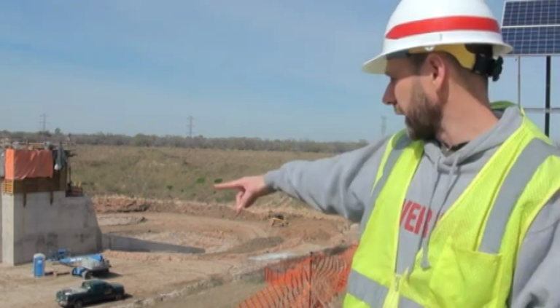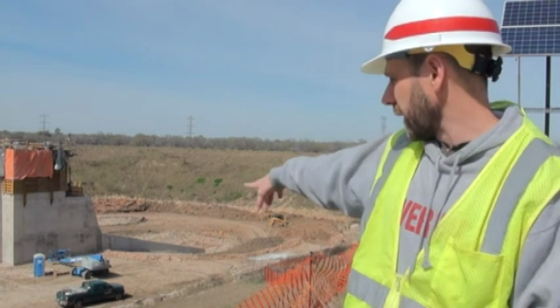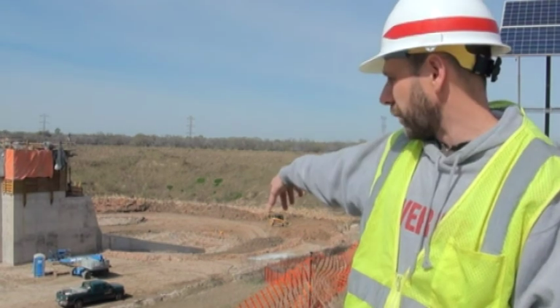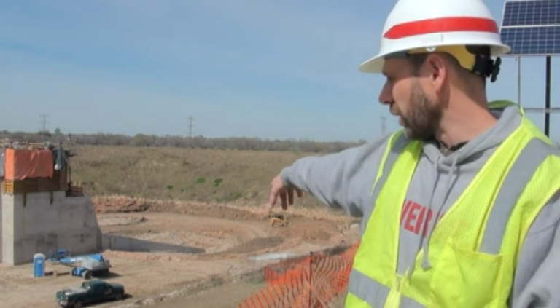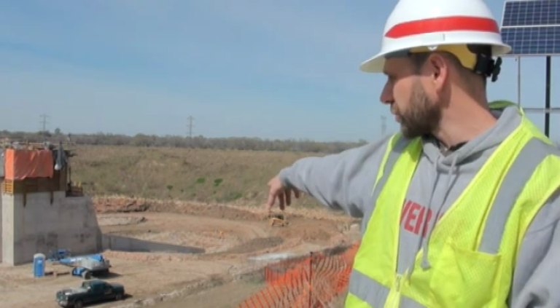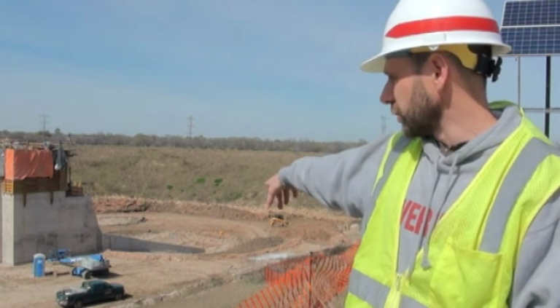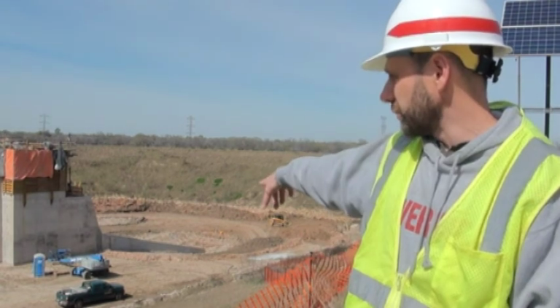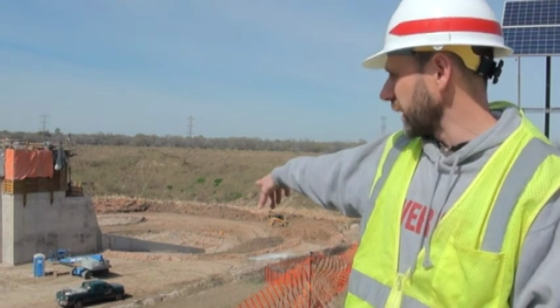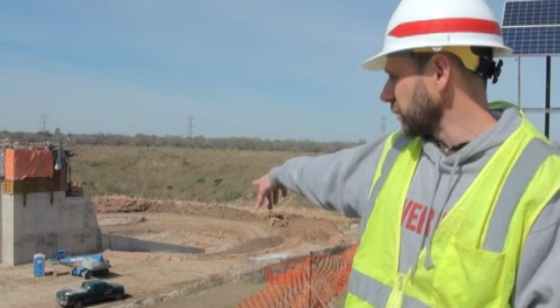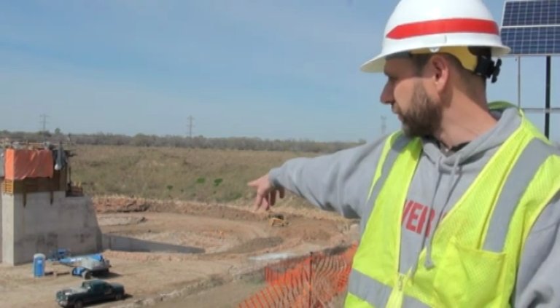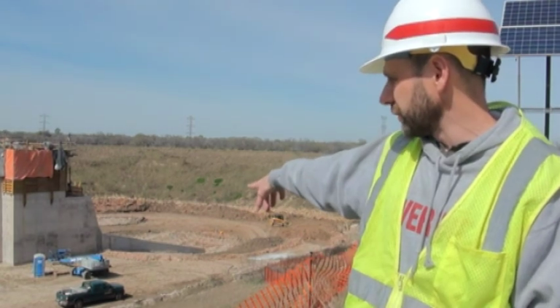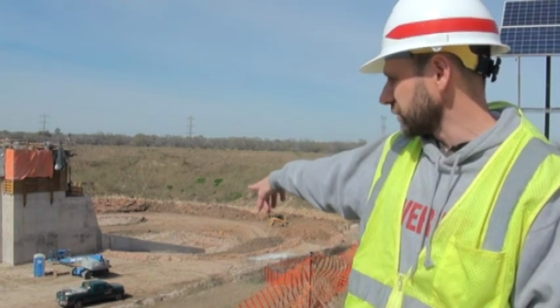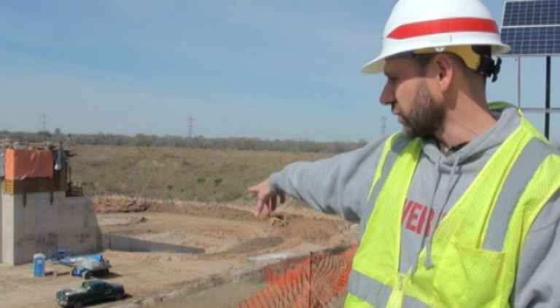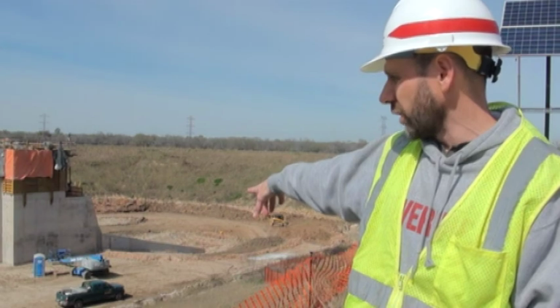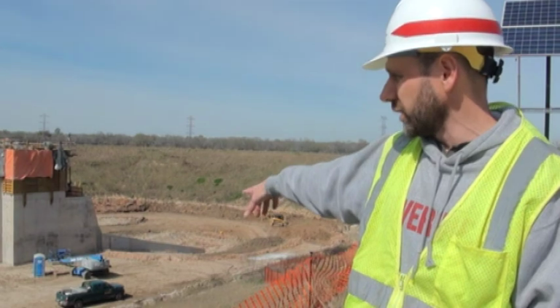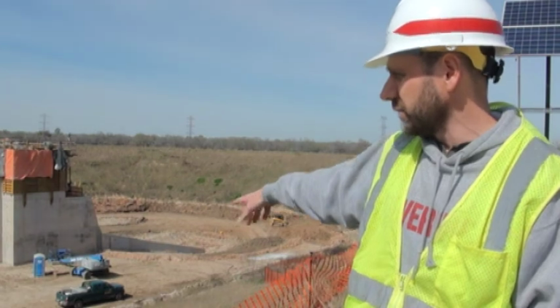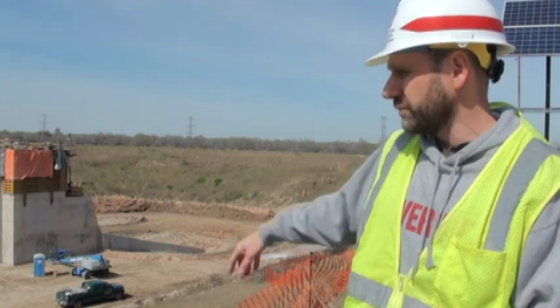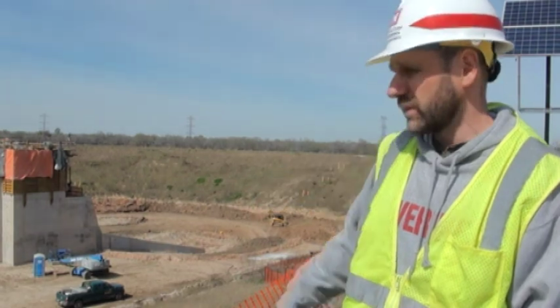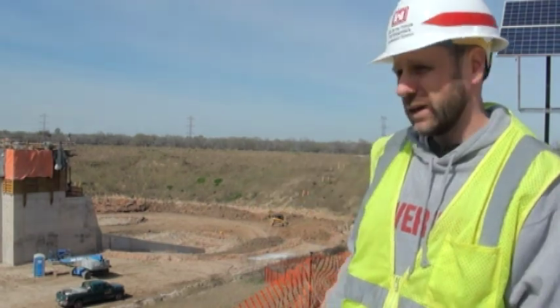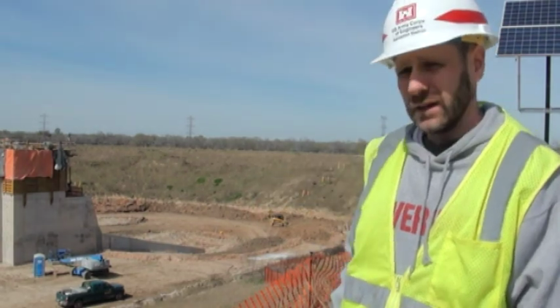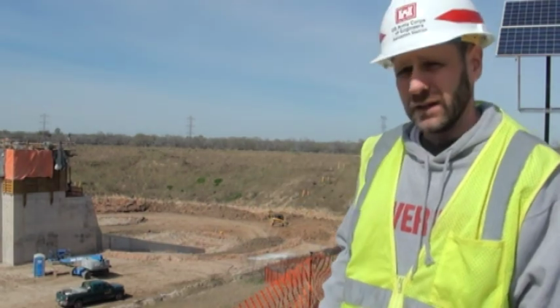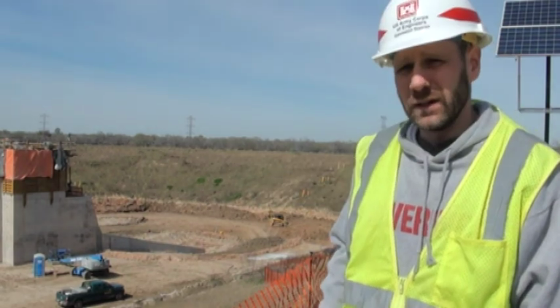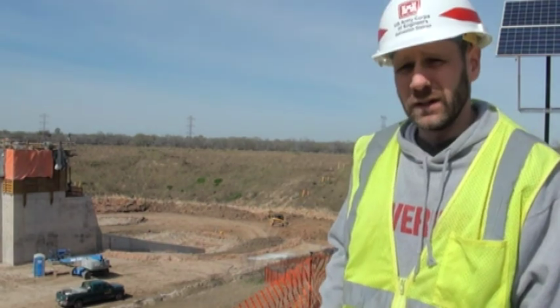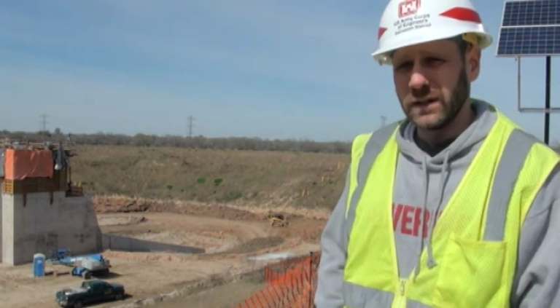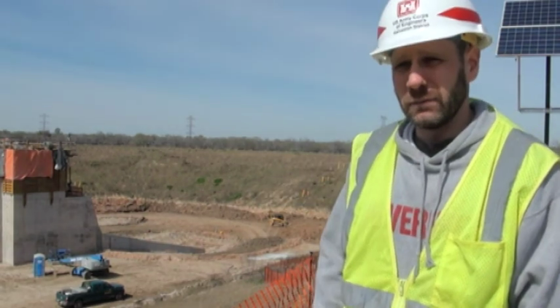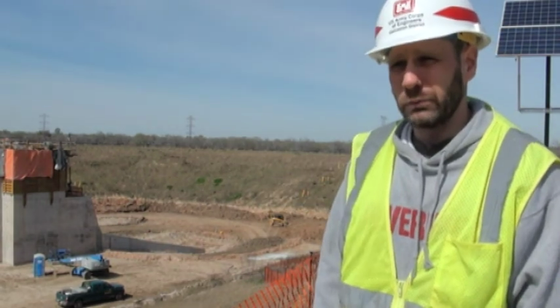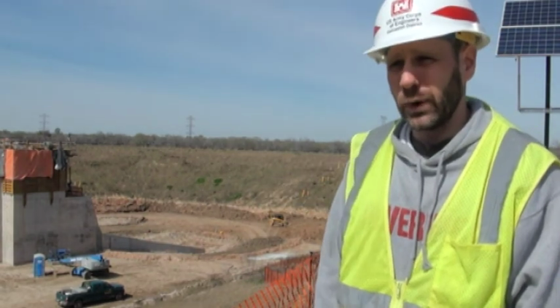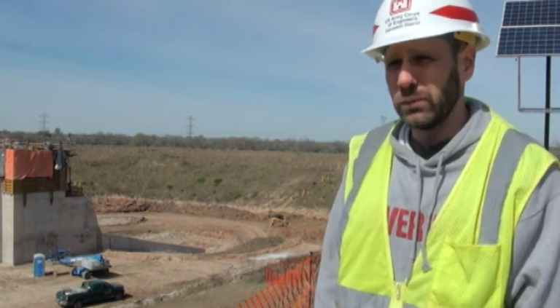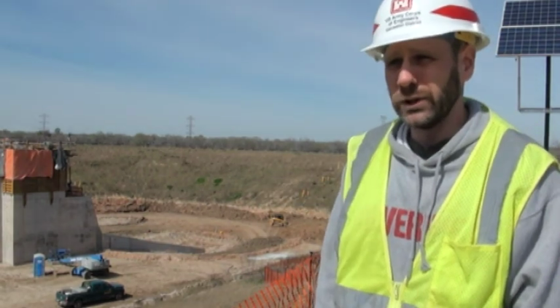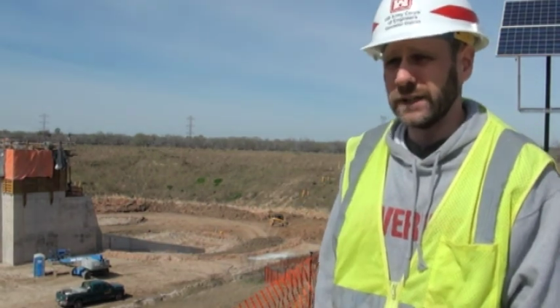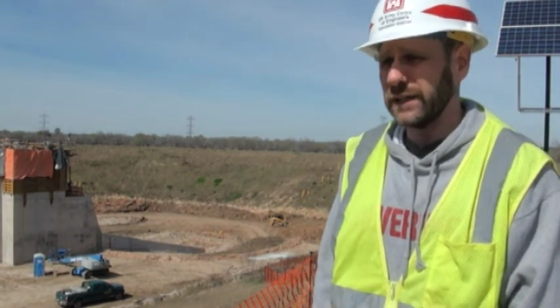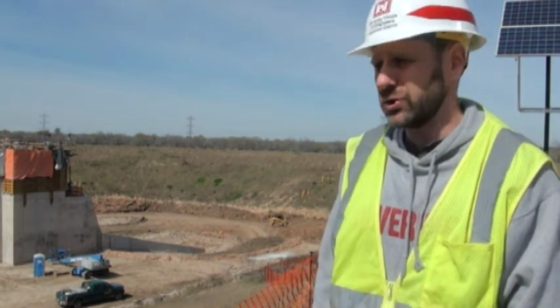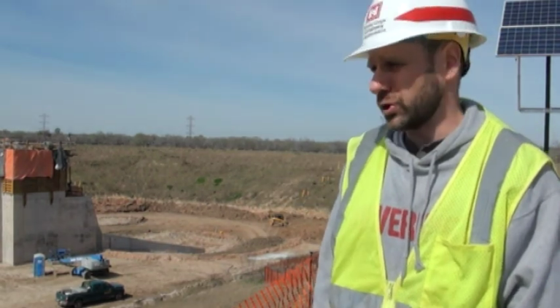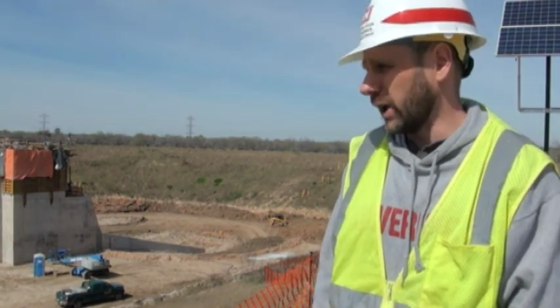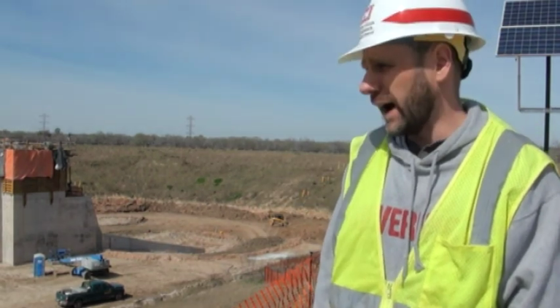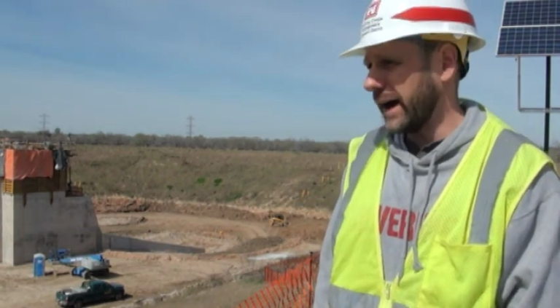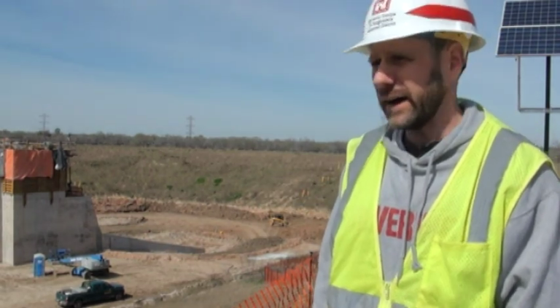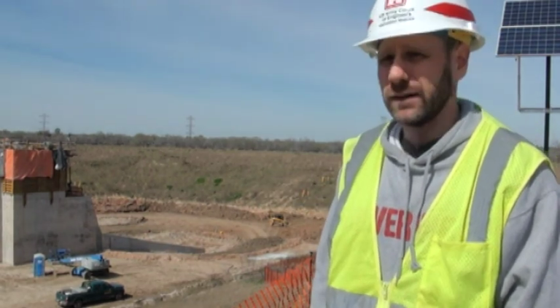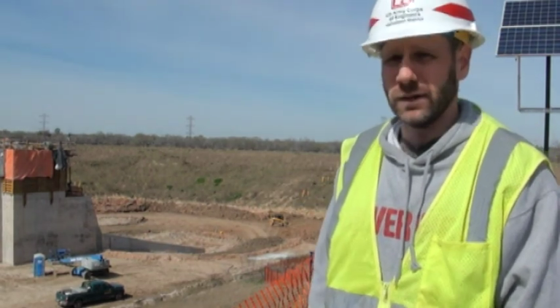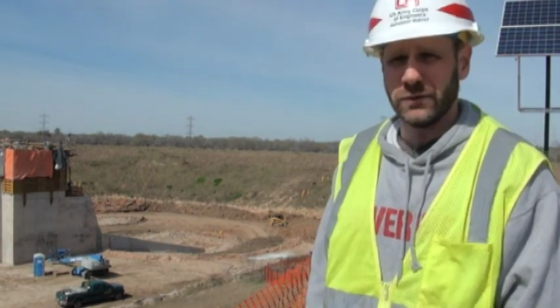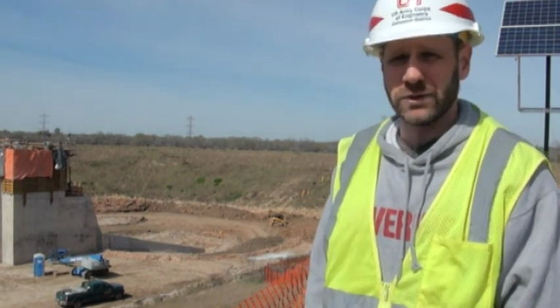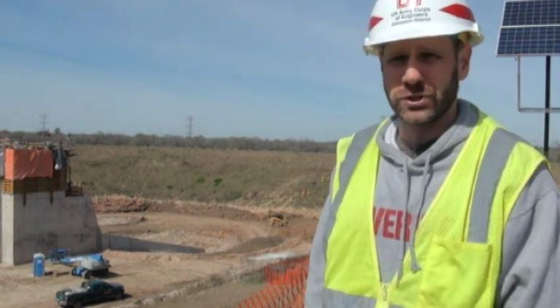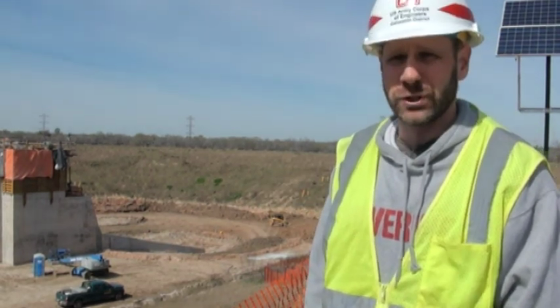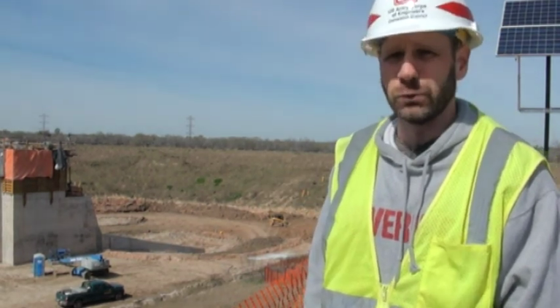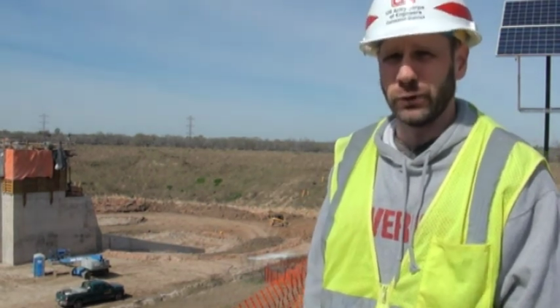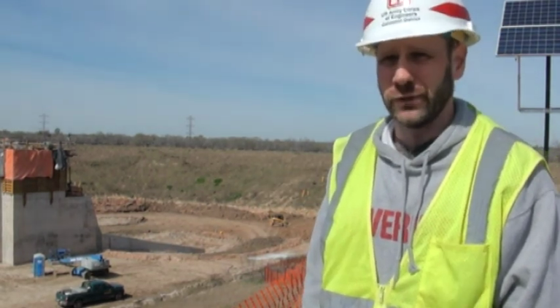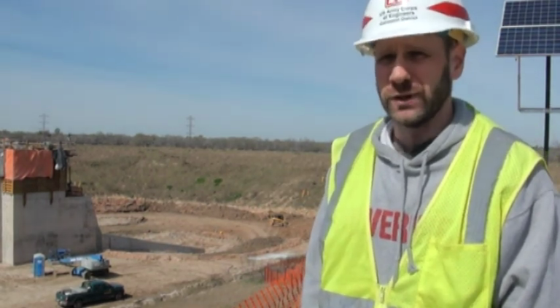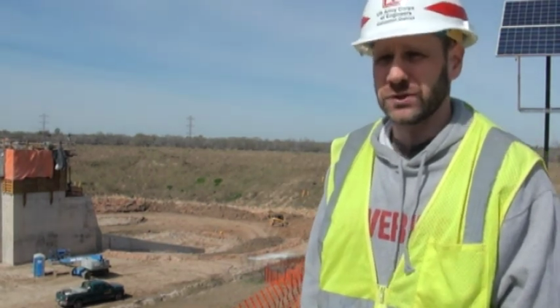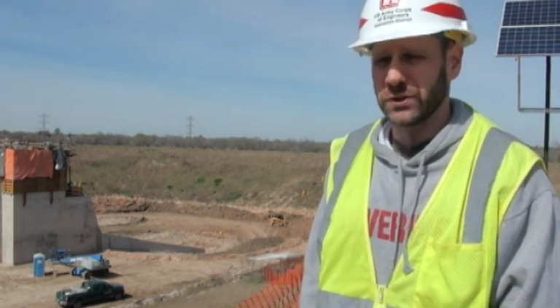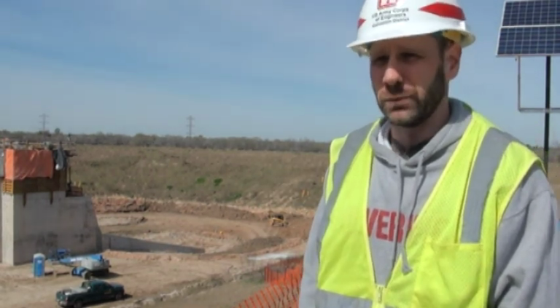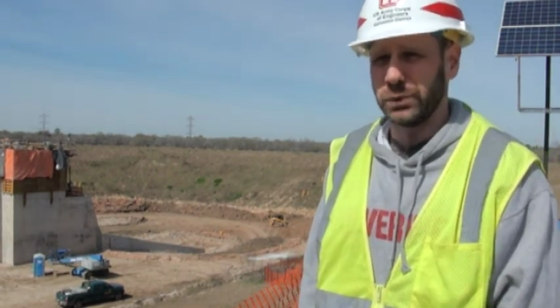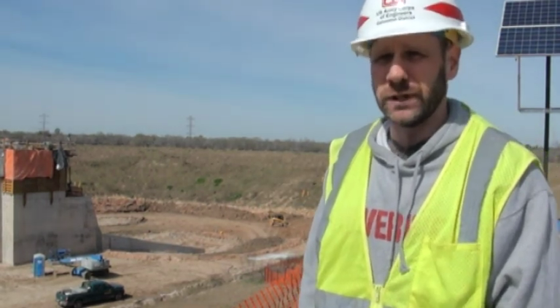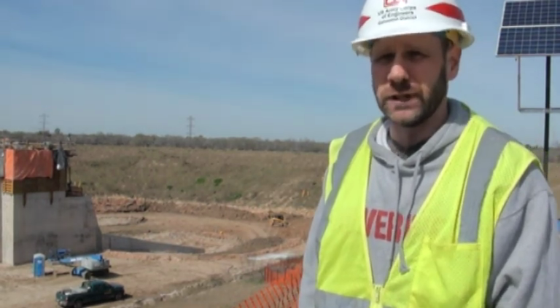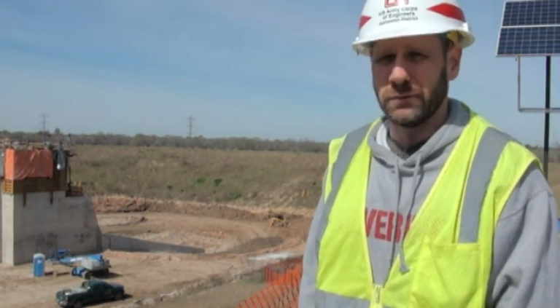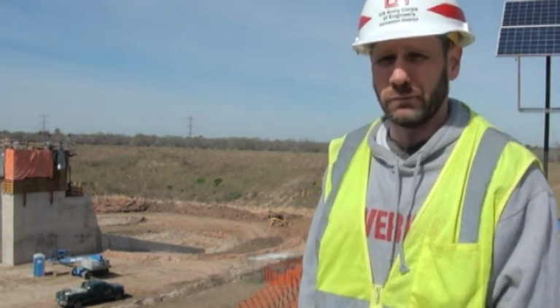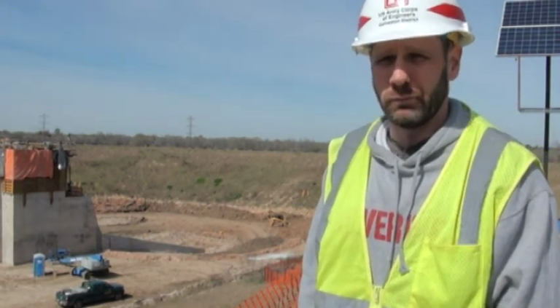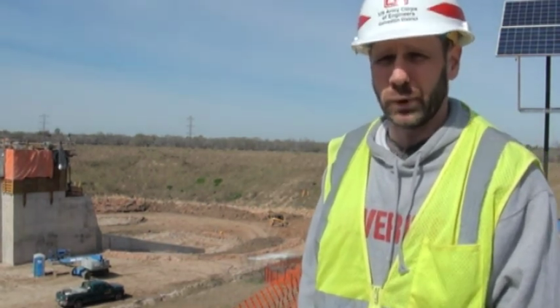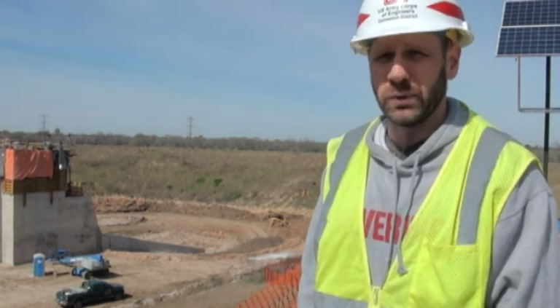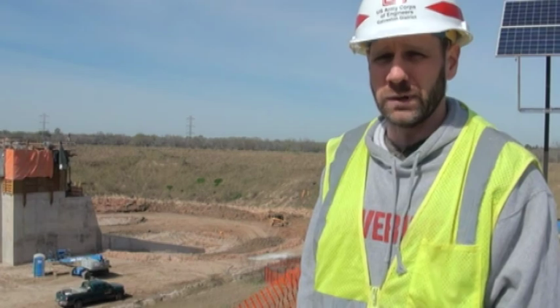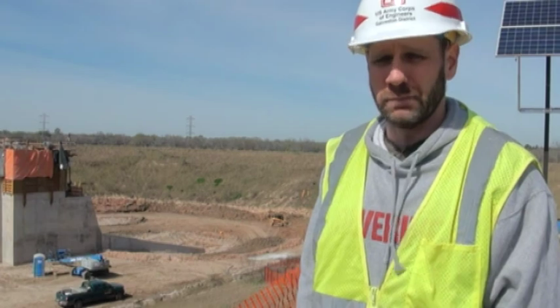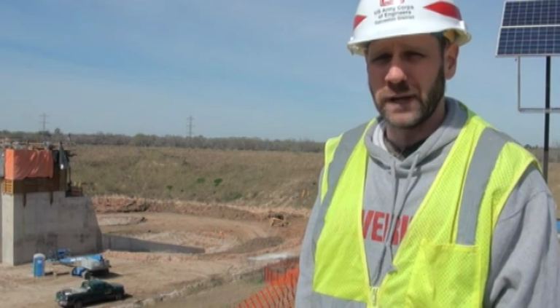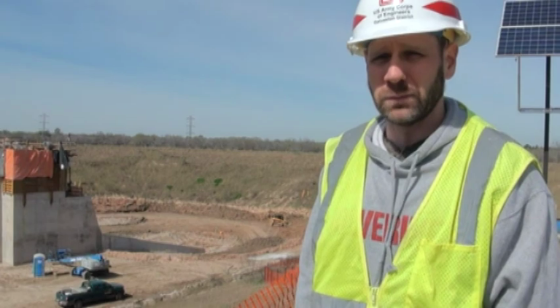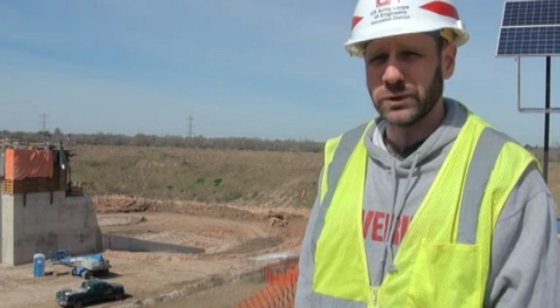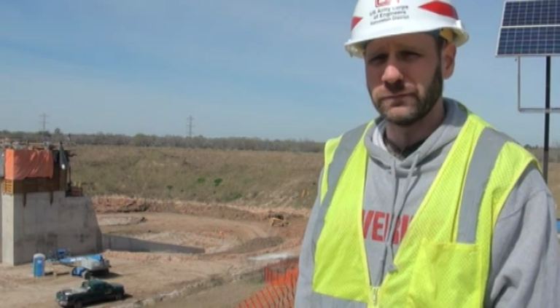We've got partial embankment fills started. Probably in July of this year, we'll finish the complete permanent embankment.